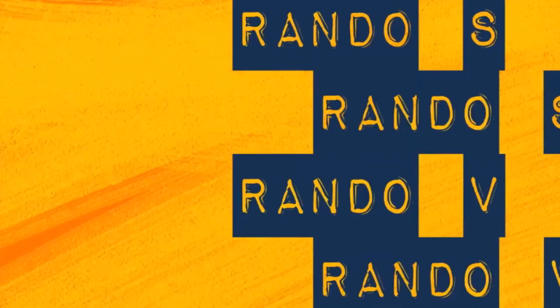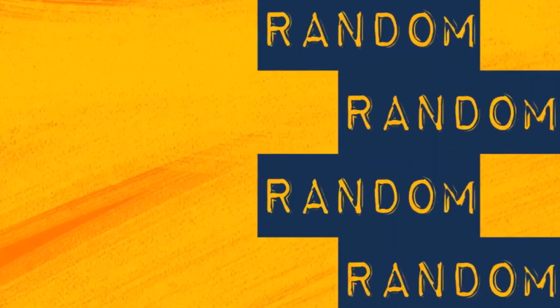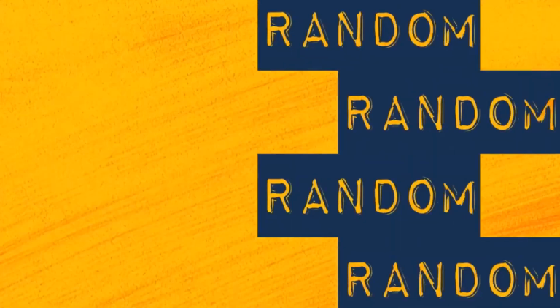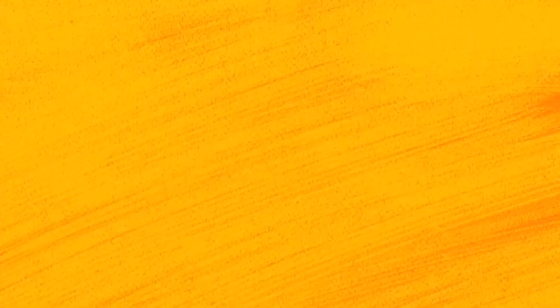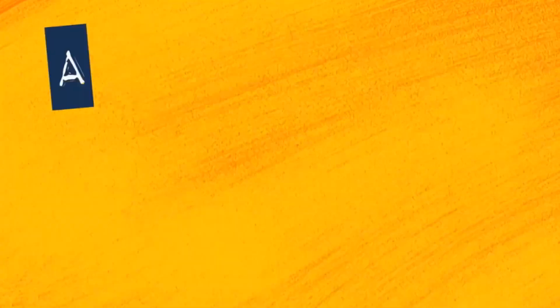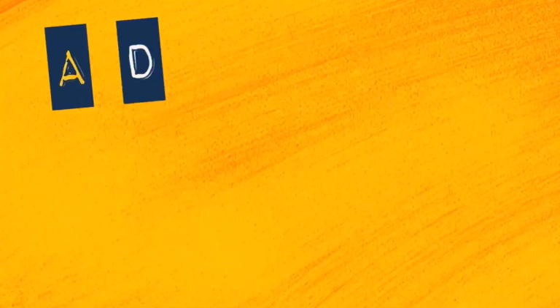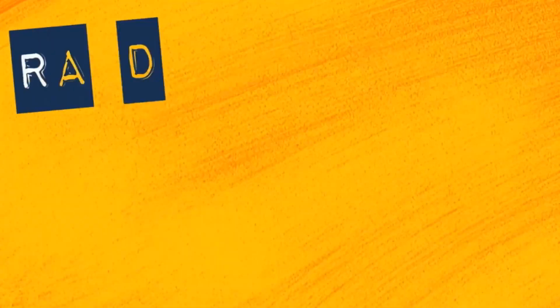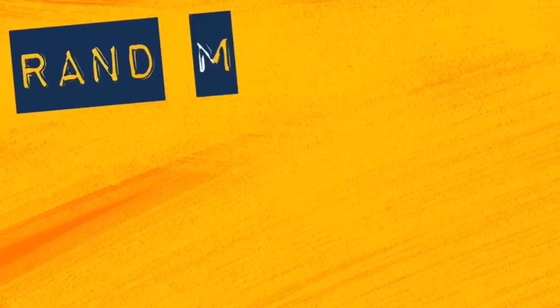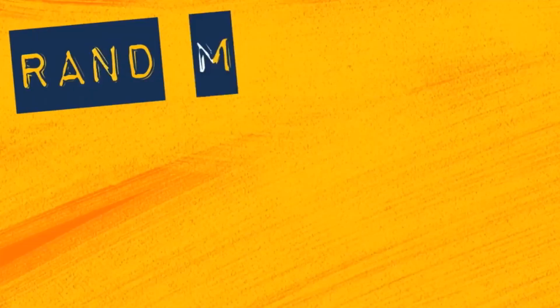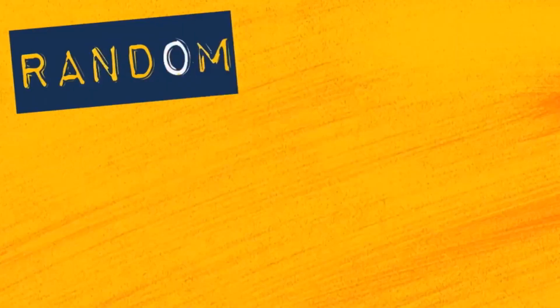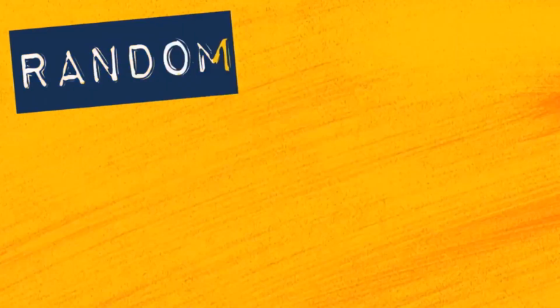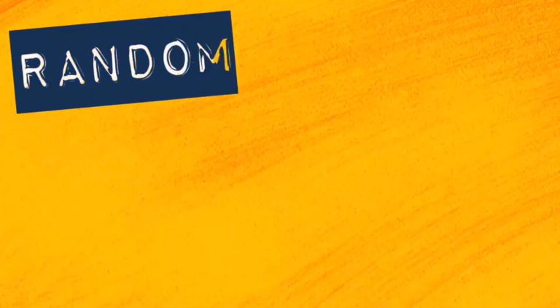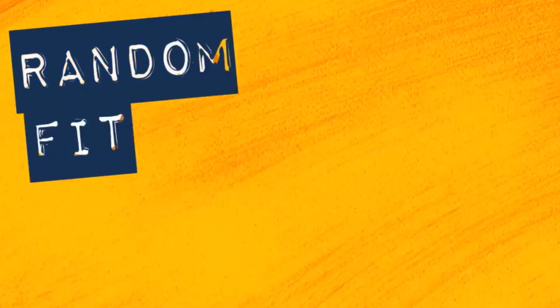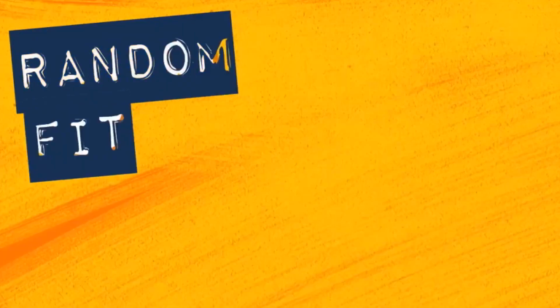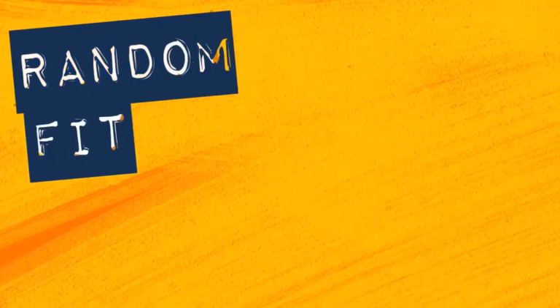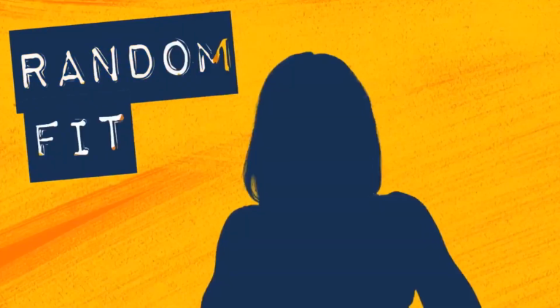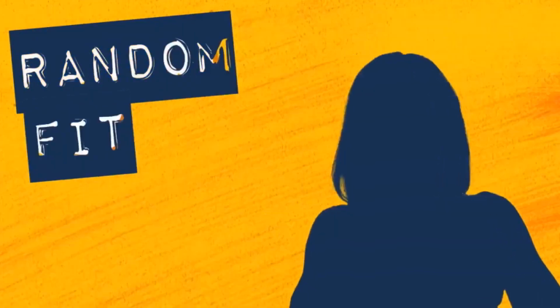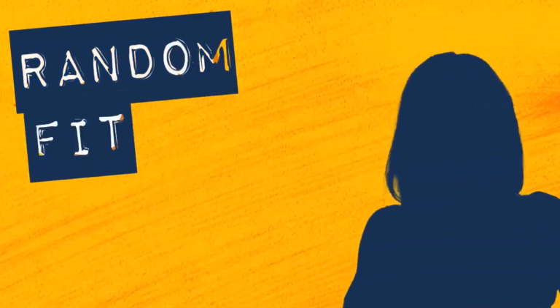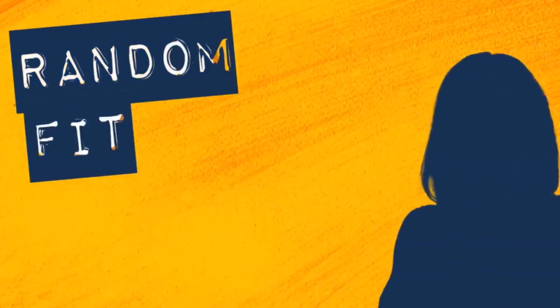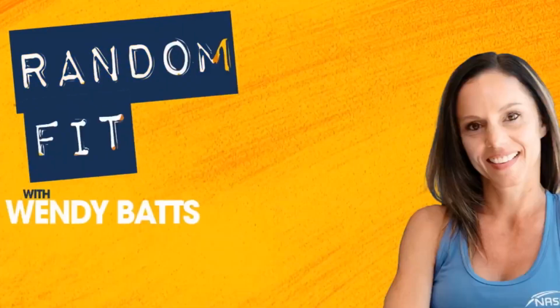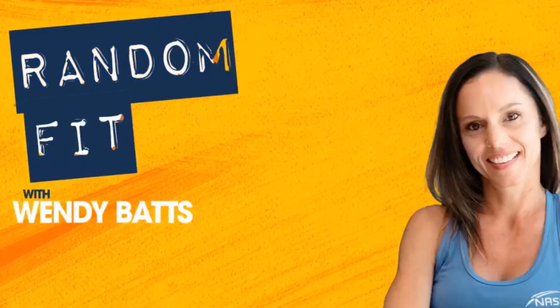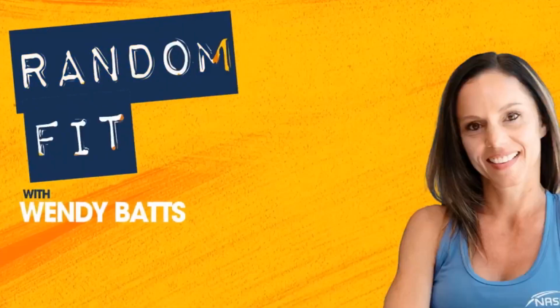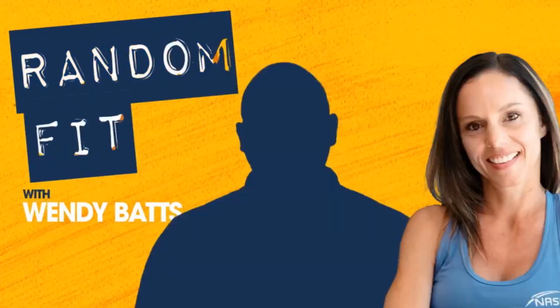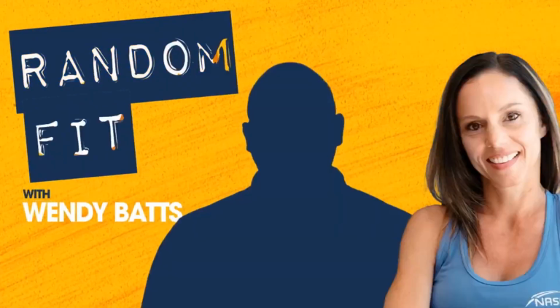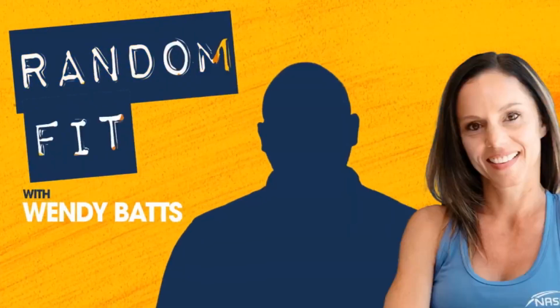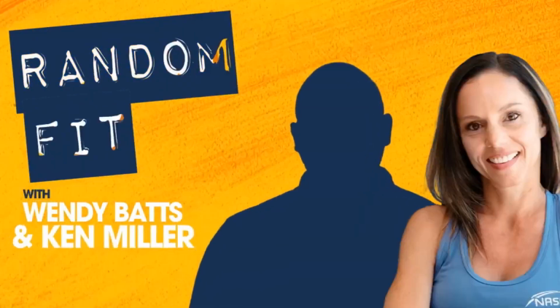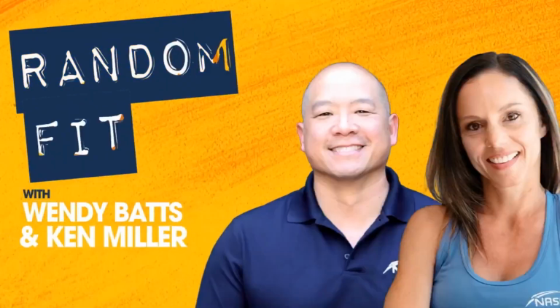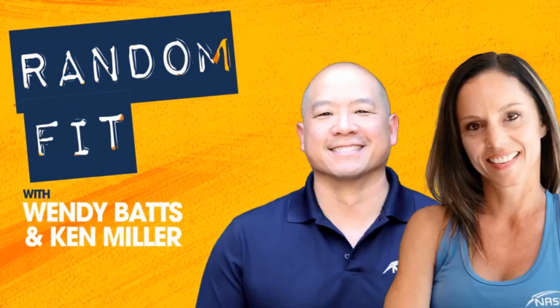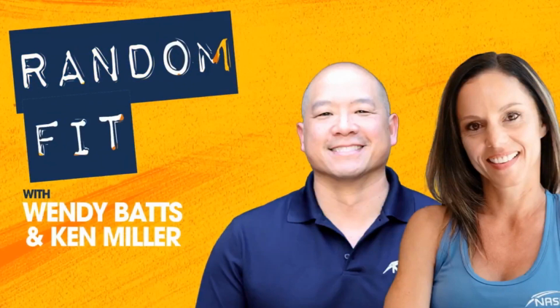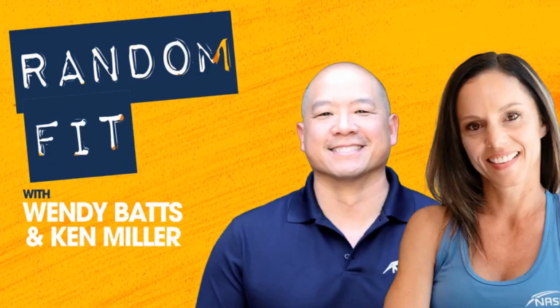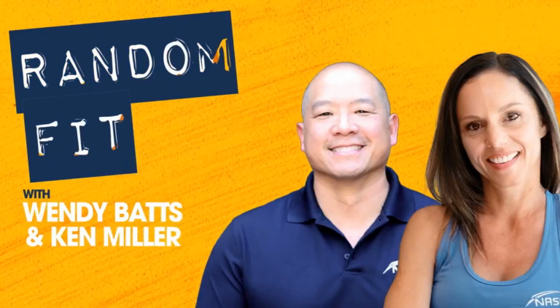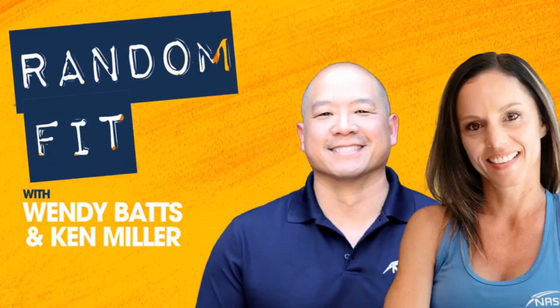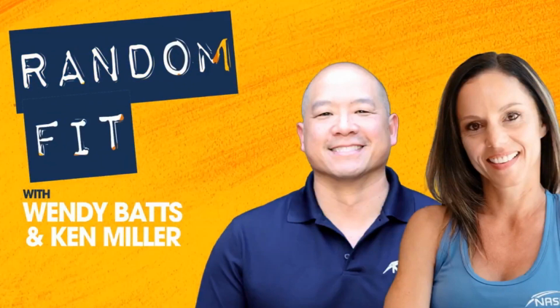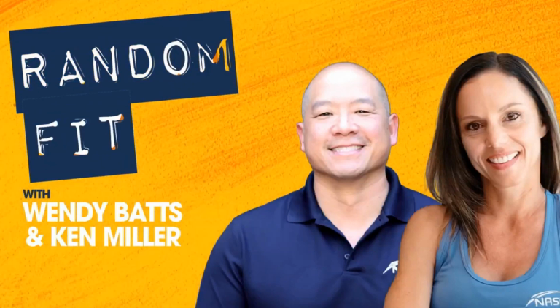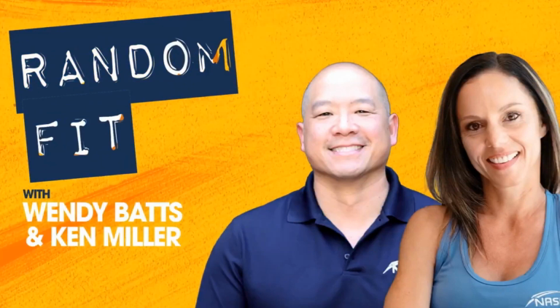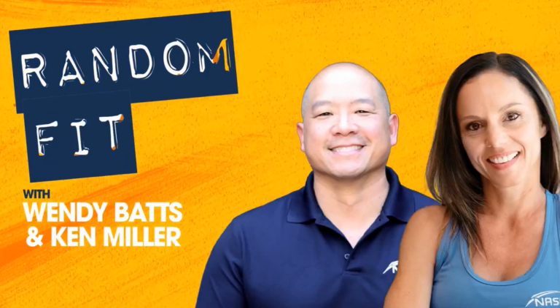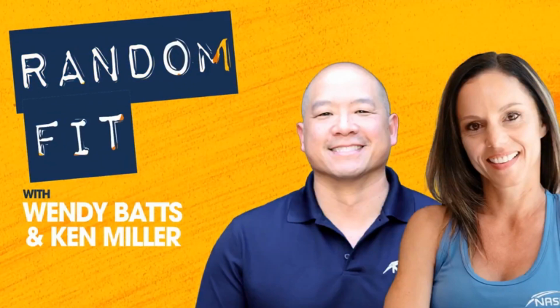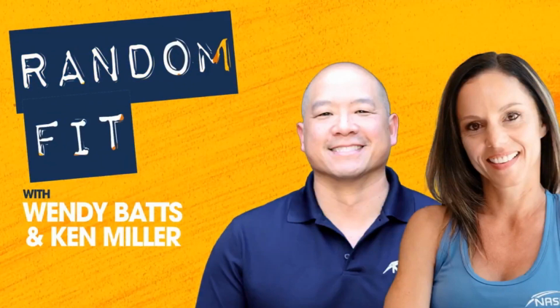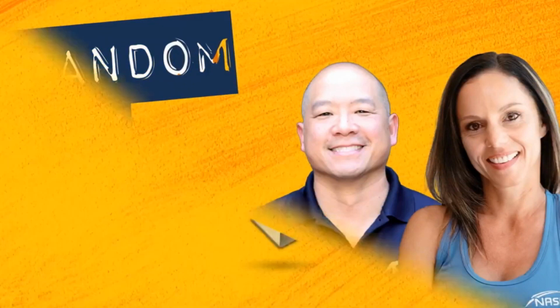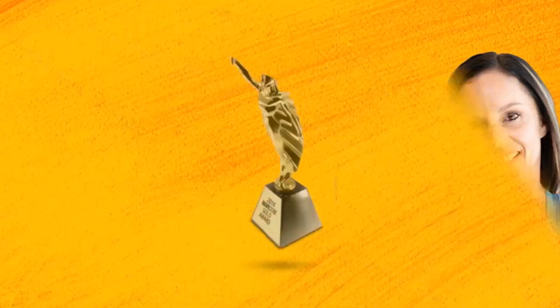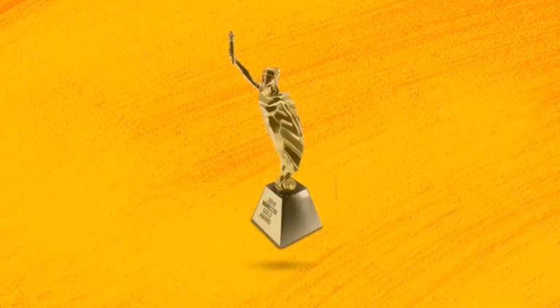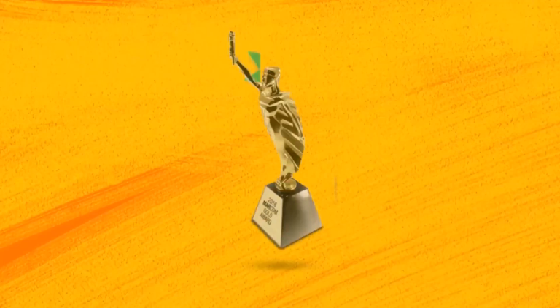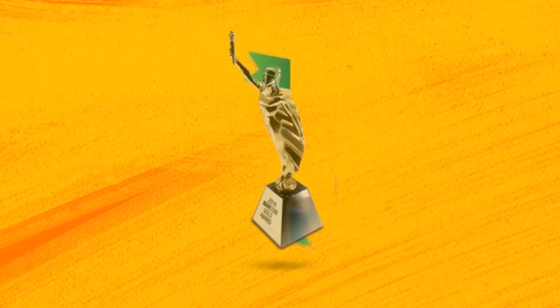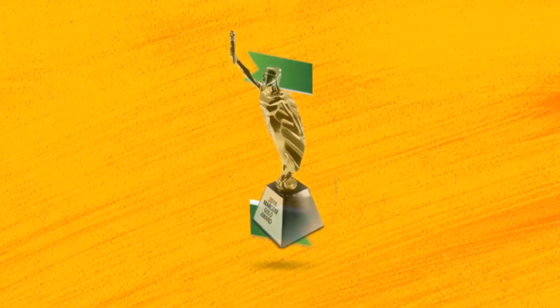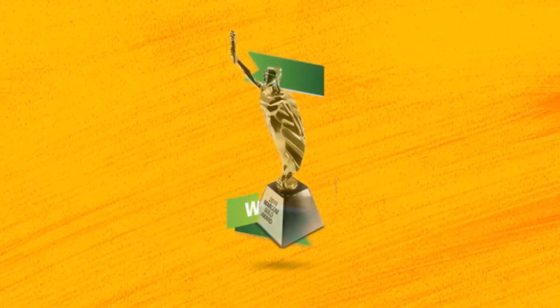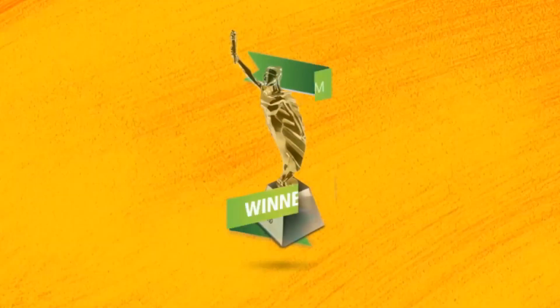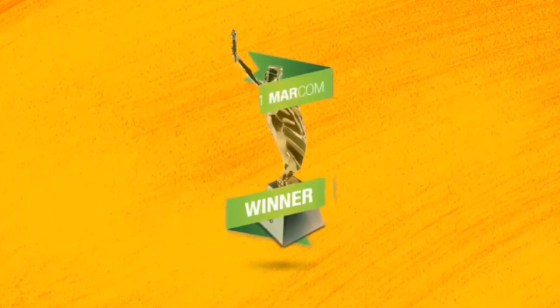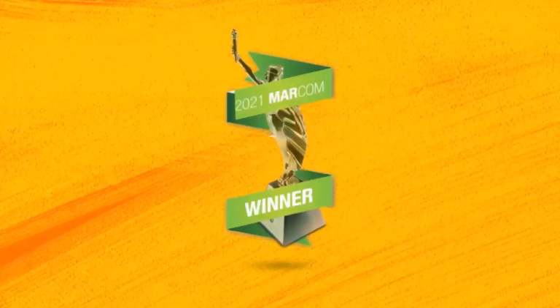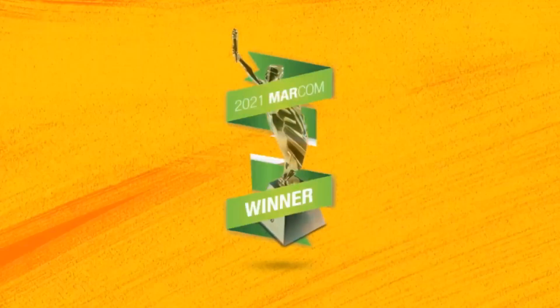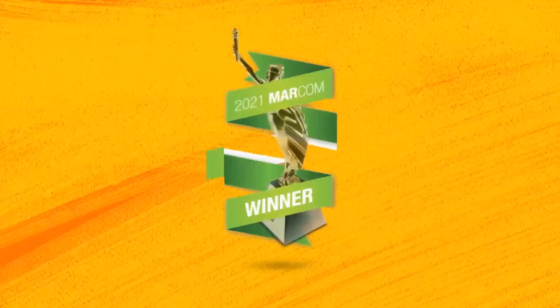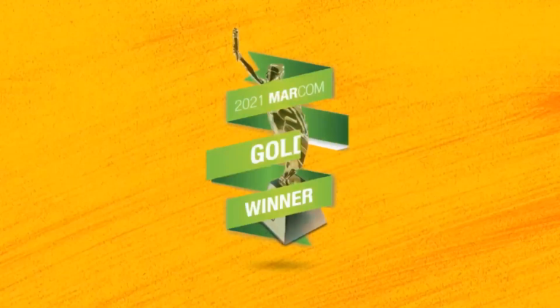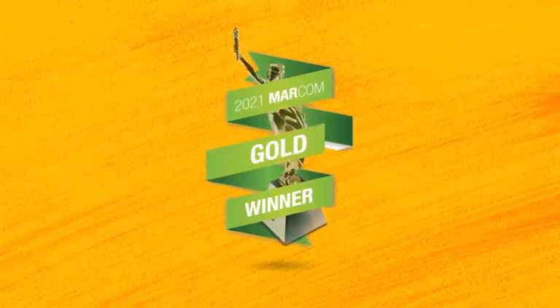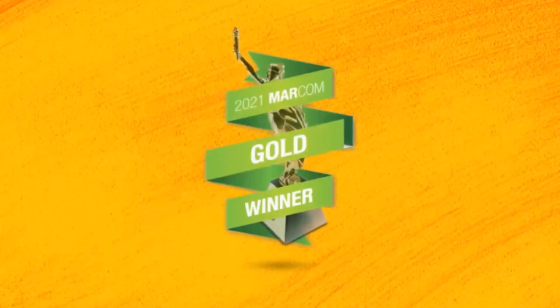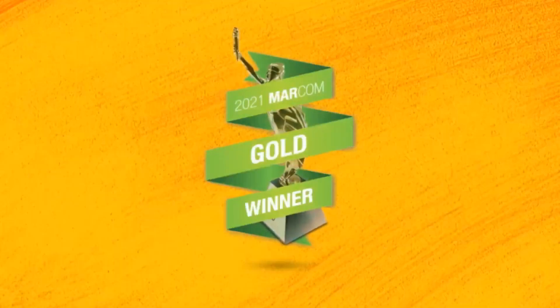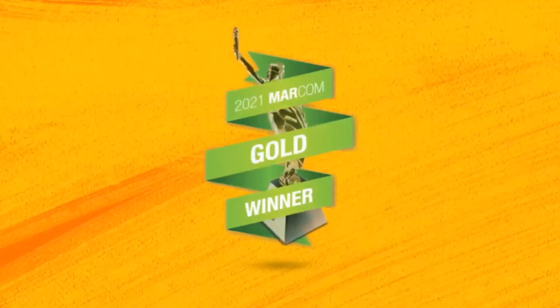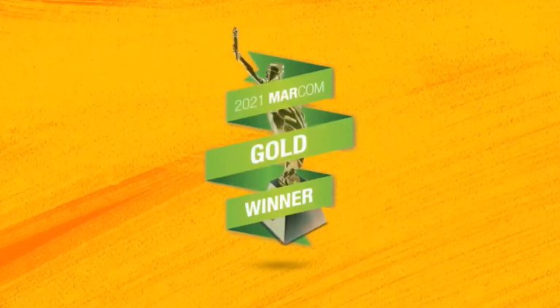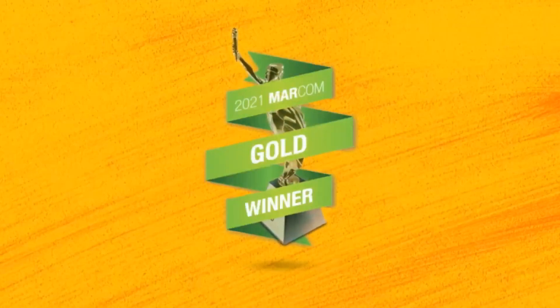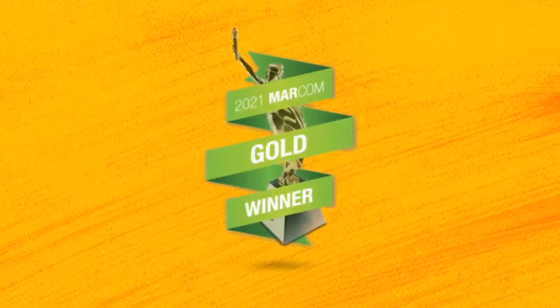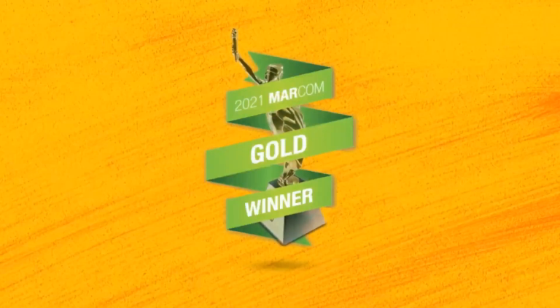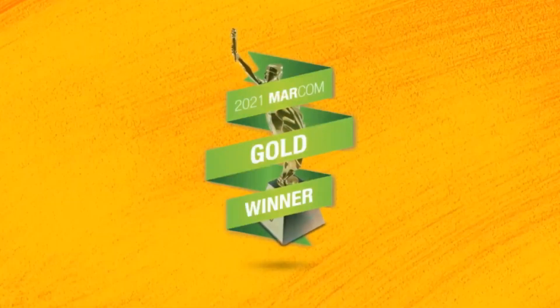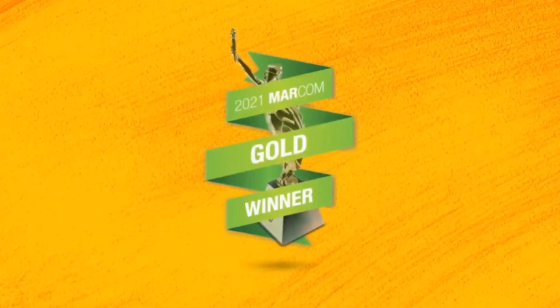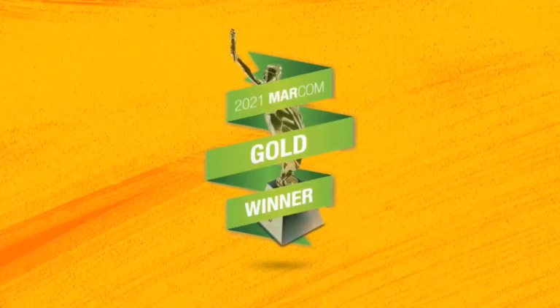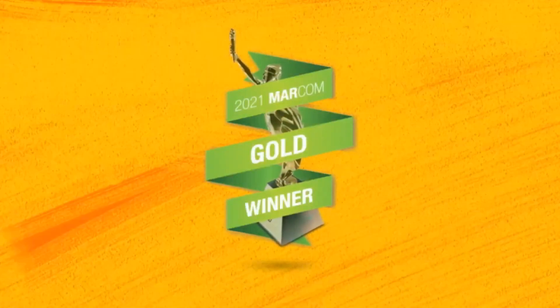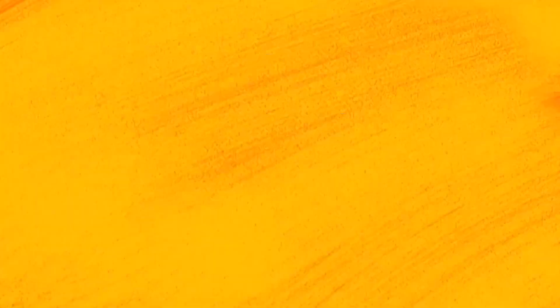You're listening to Random Fit with hosts Wendy Batts and Ken Miller, winner of a Gold Markham Award for digital media.